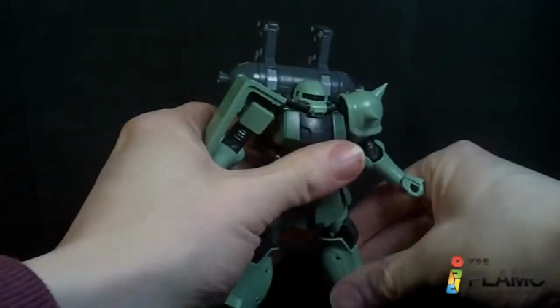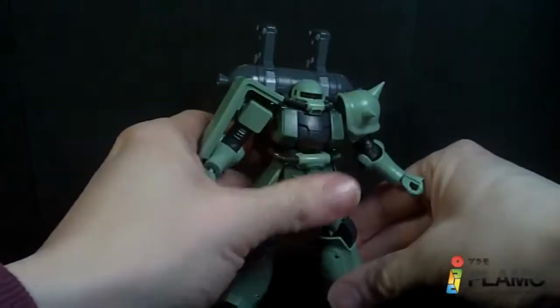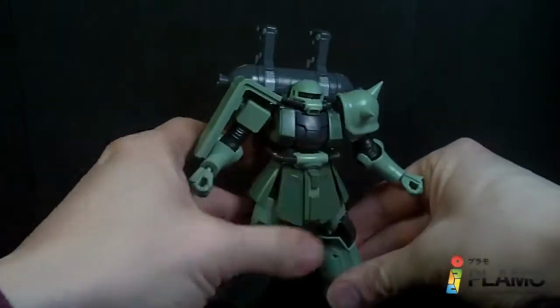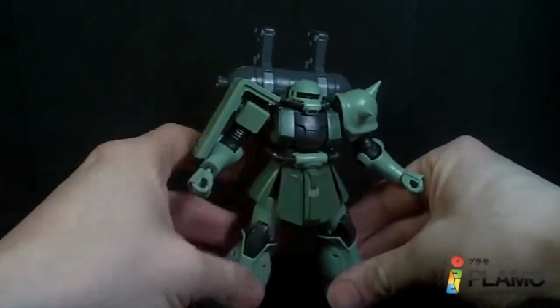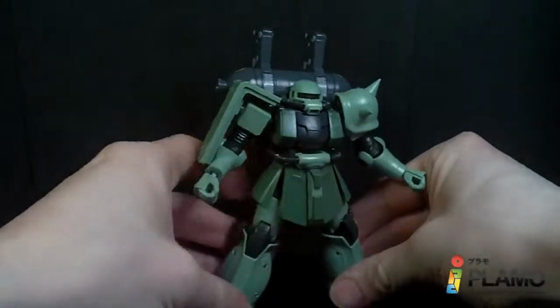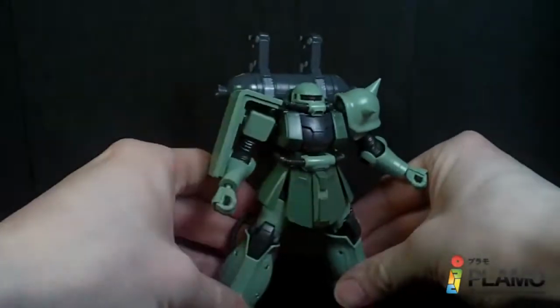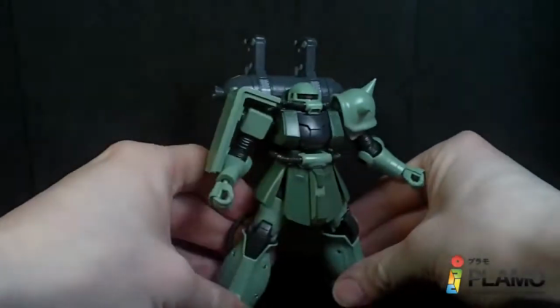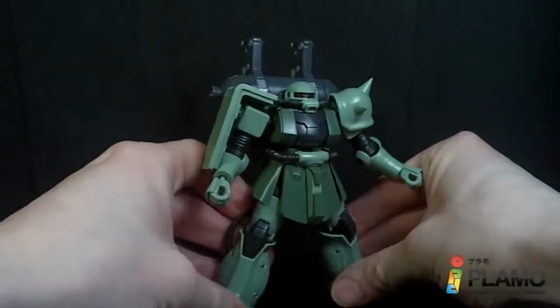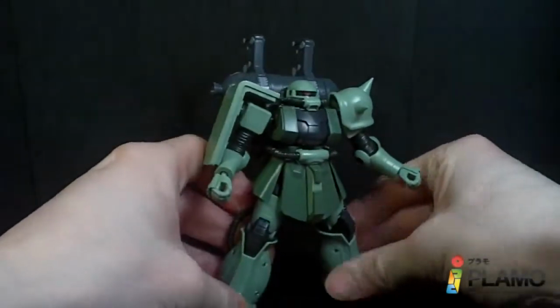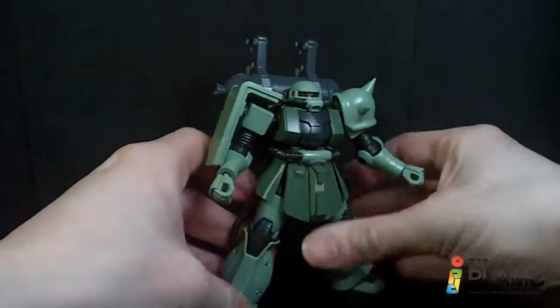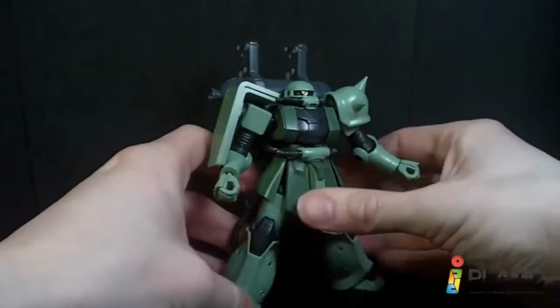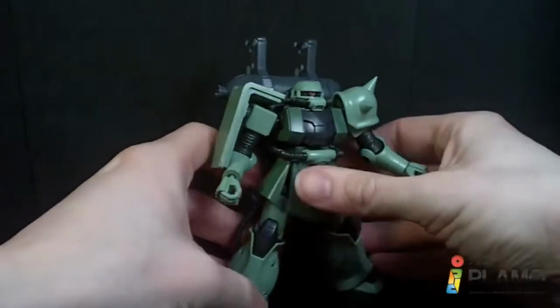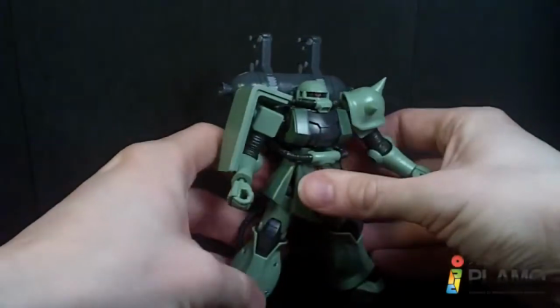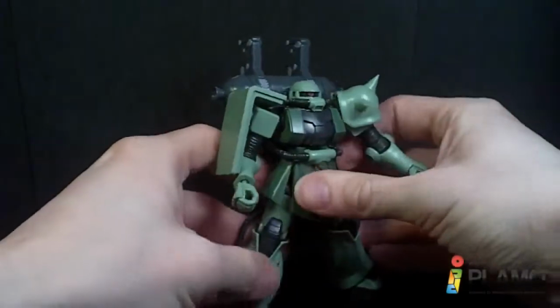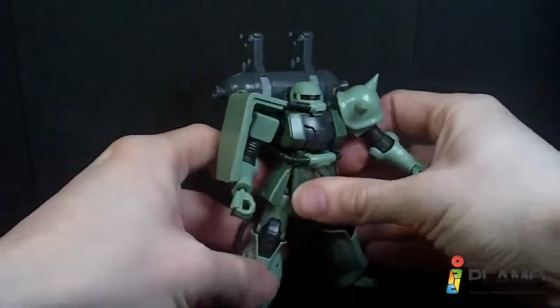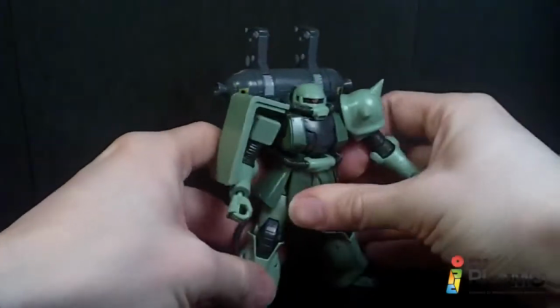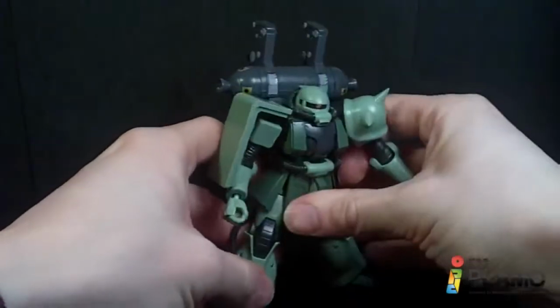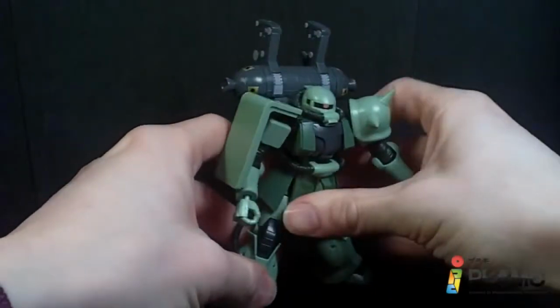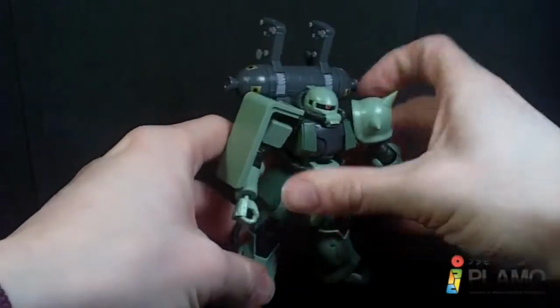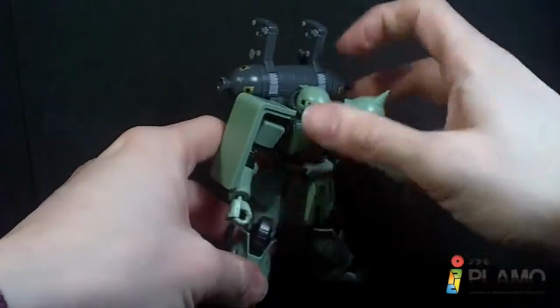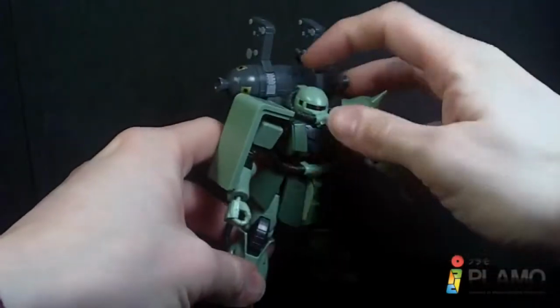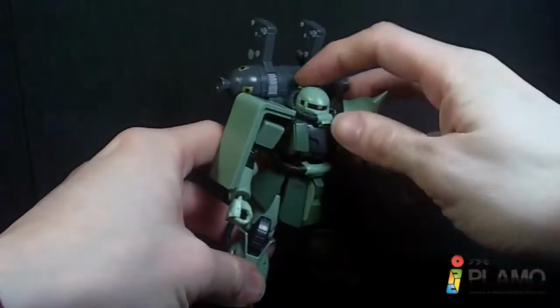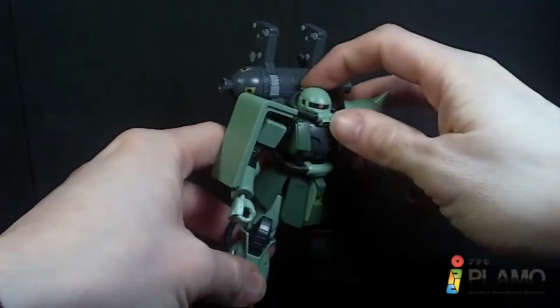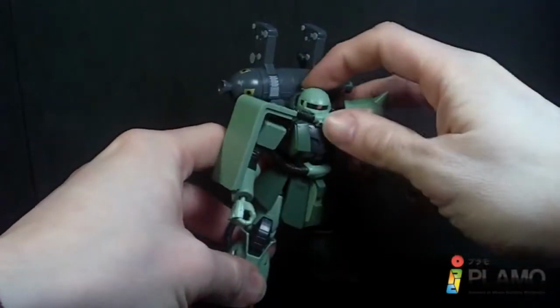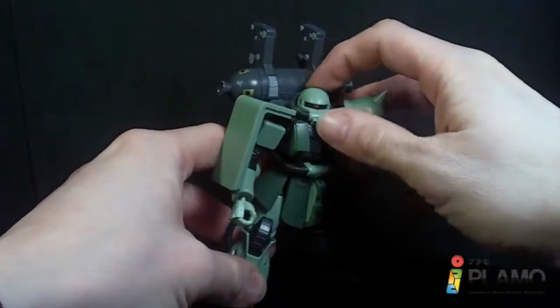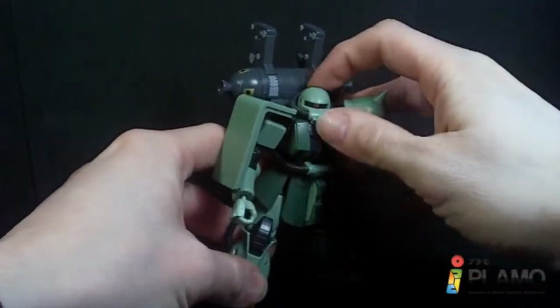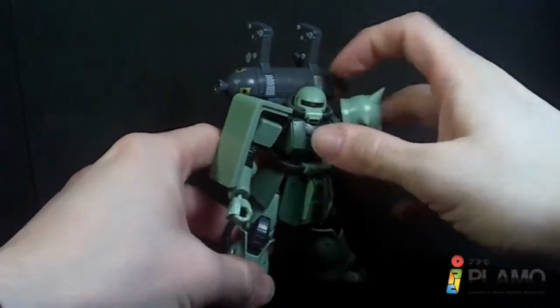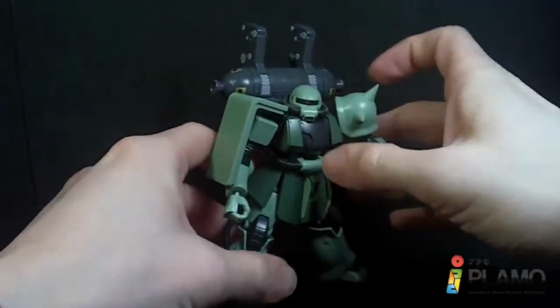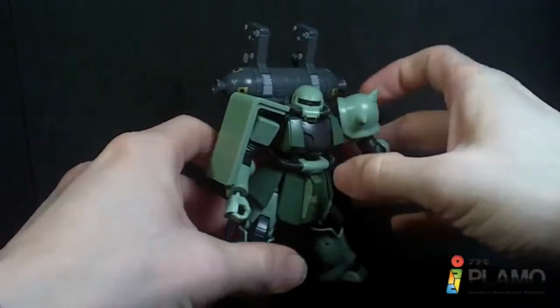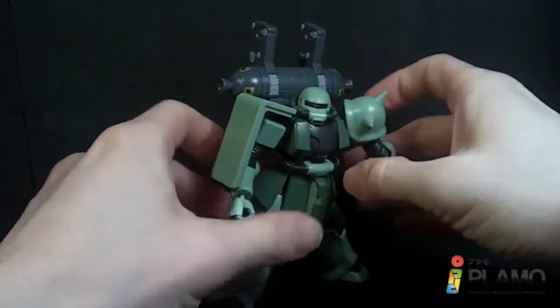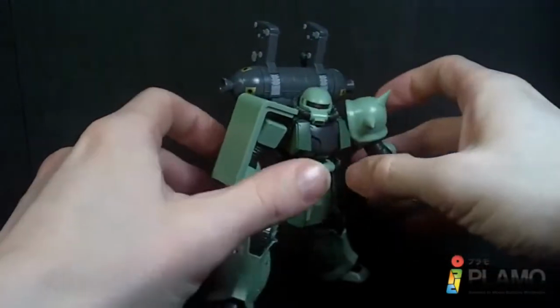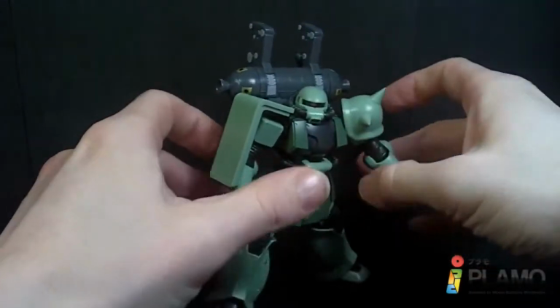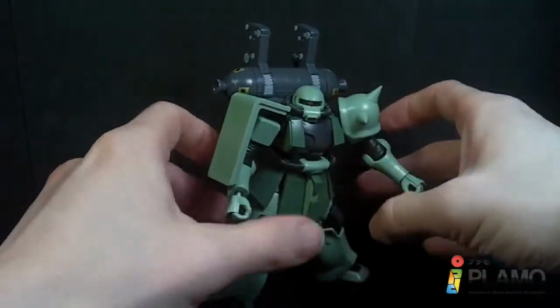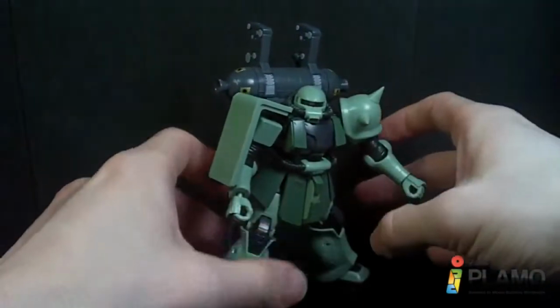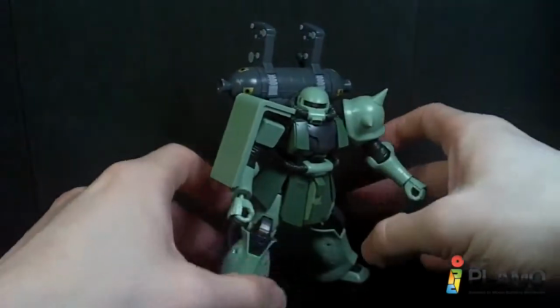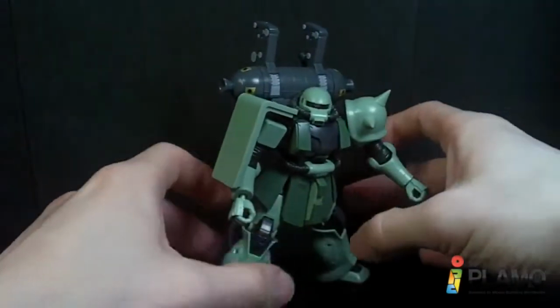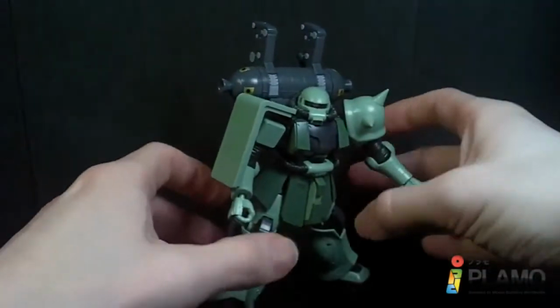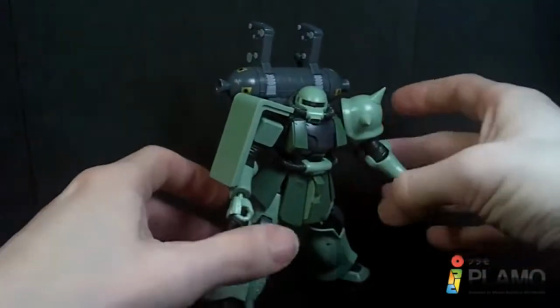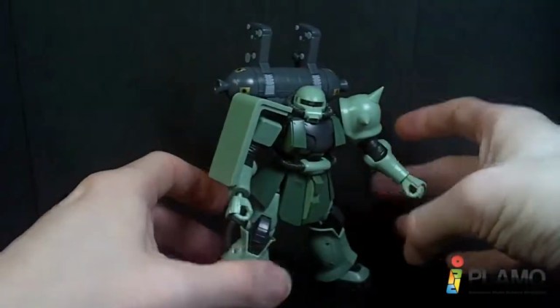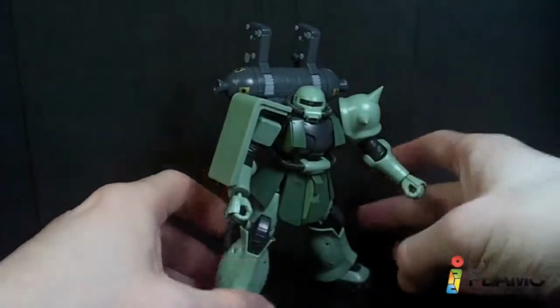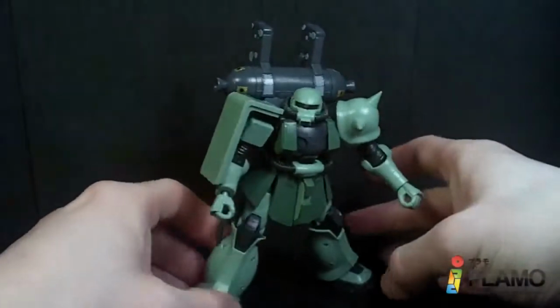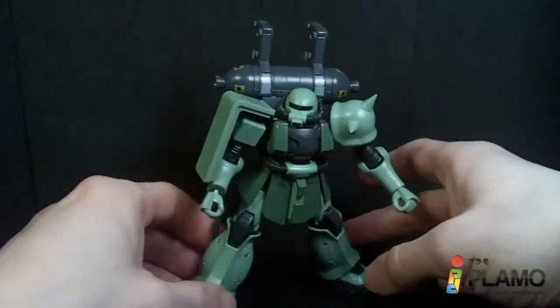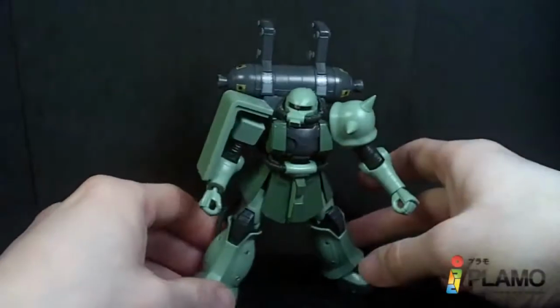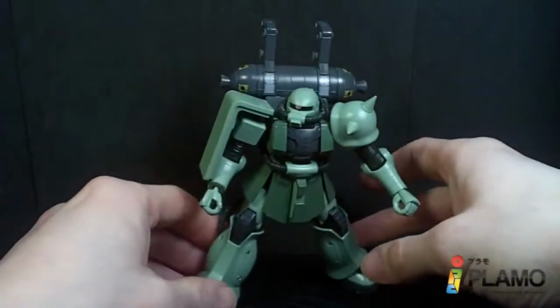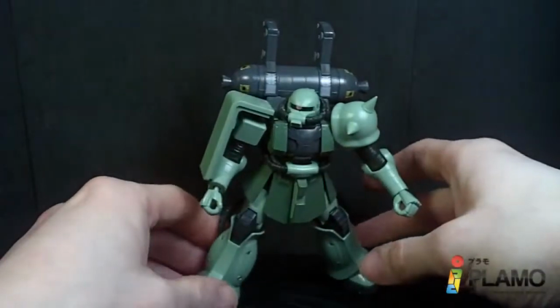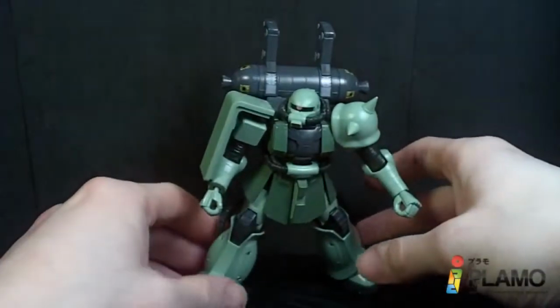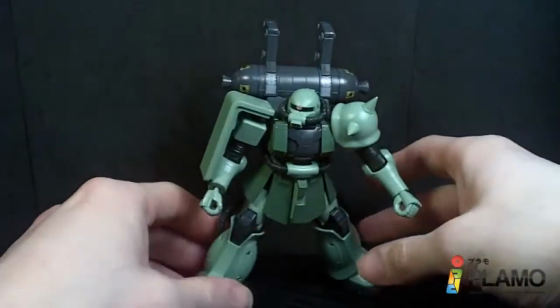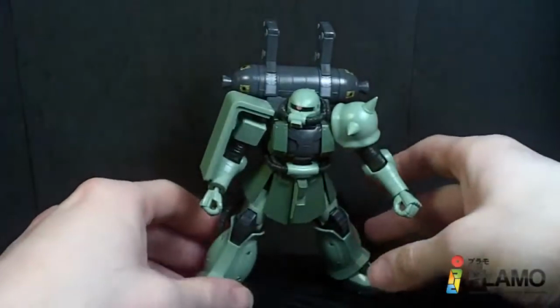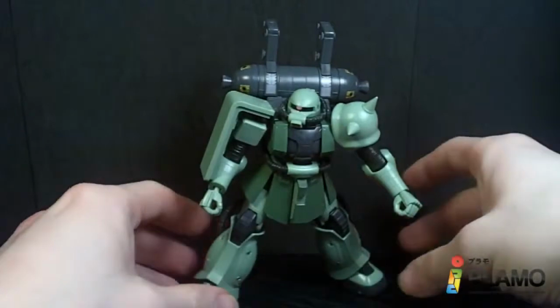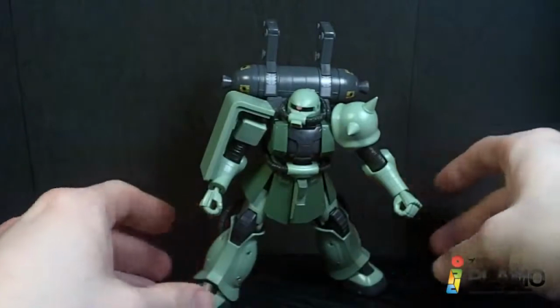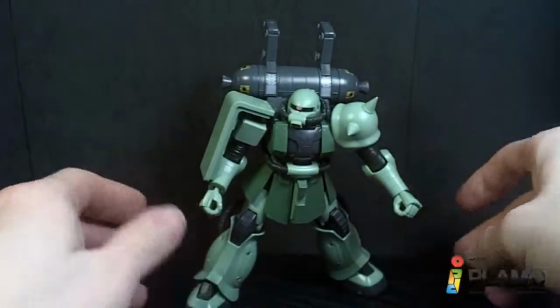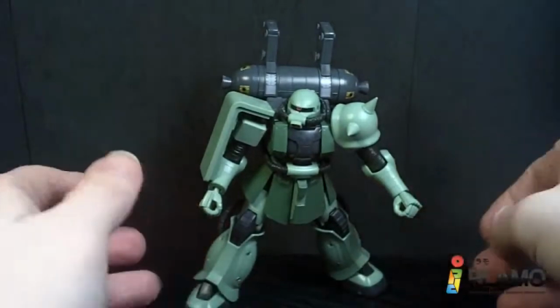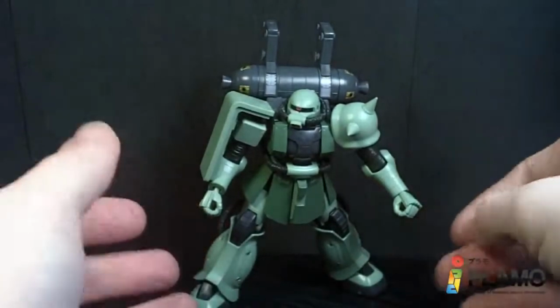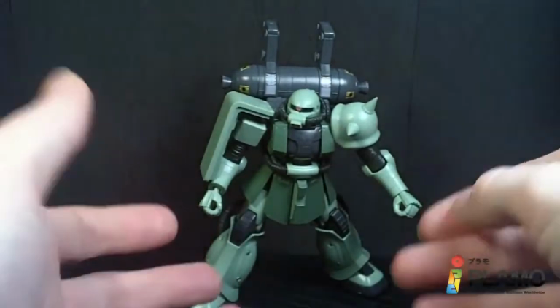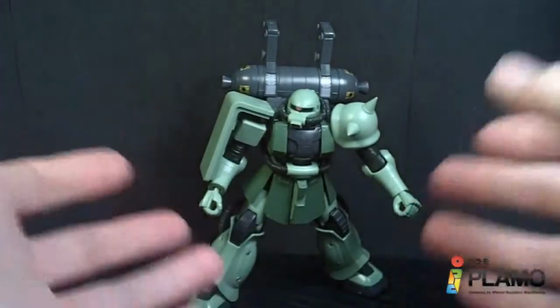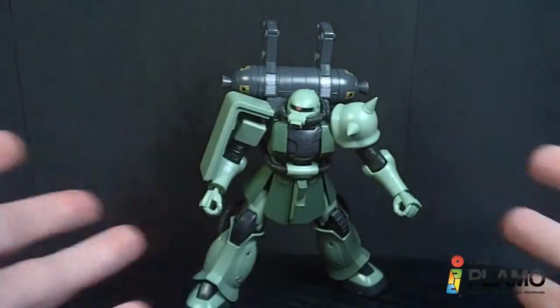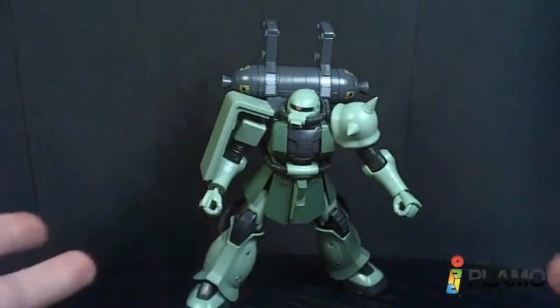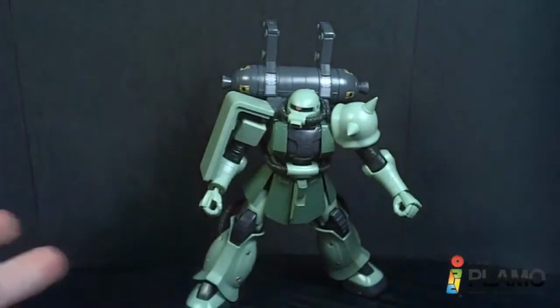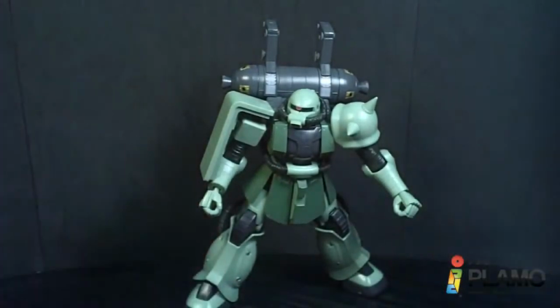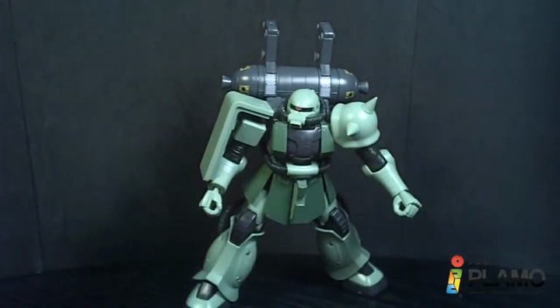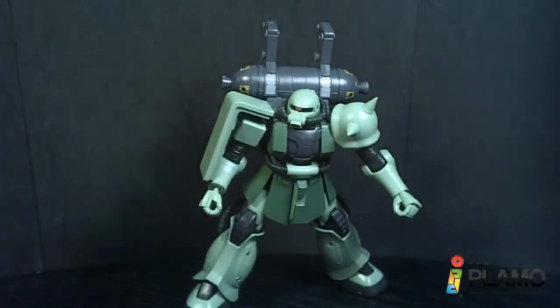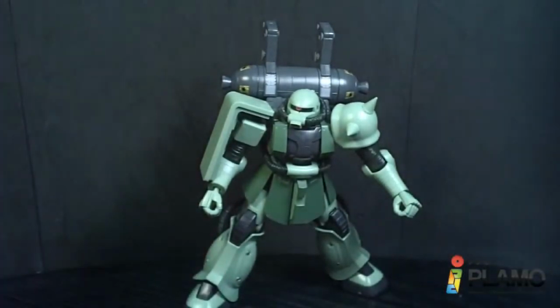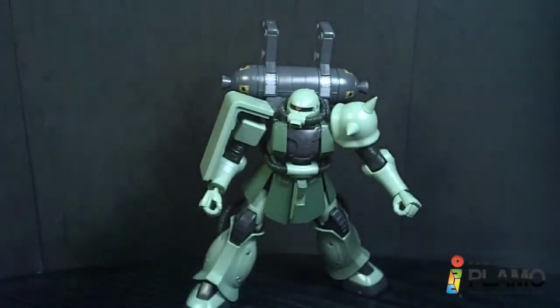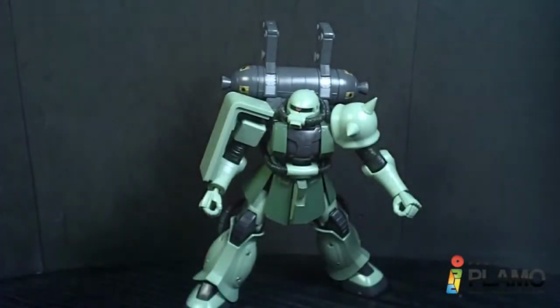So it's about as good as all the other Zakus really. I don't really see much of a change in the articulation — nothing amazing but it's still alright.